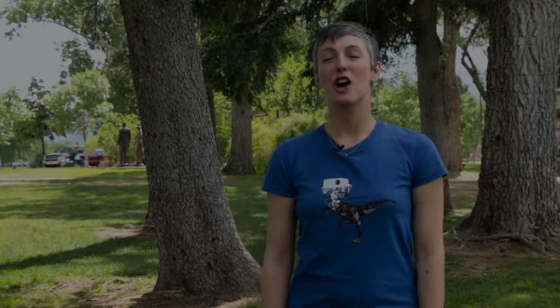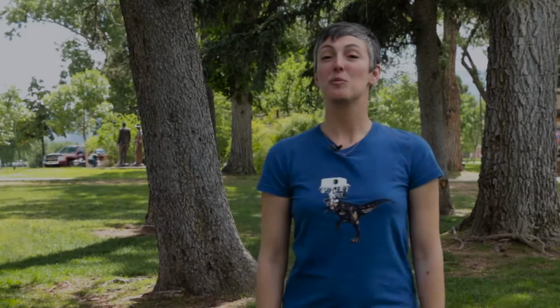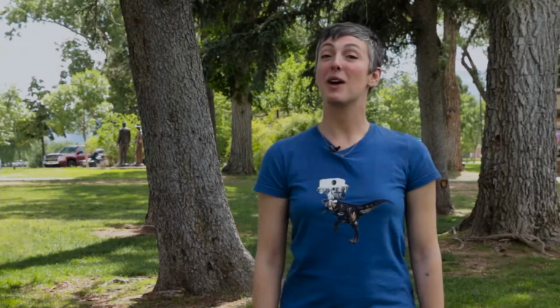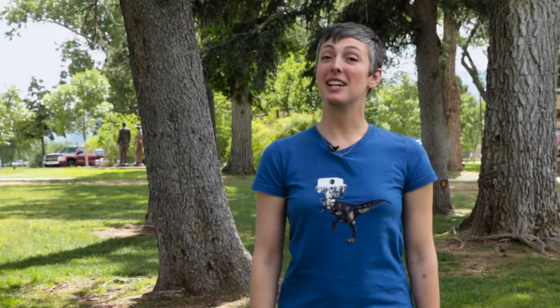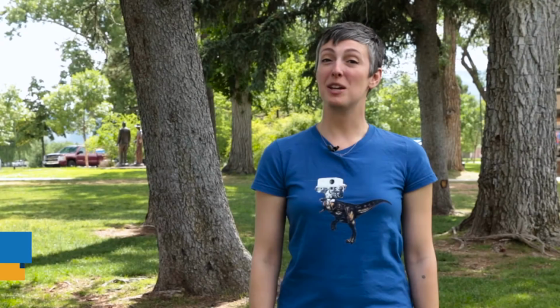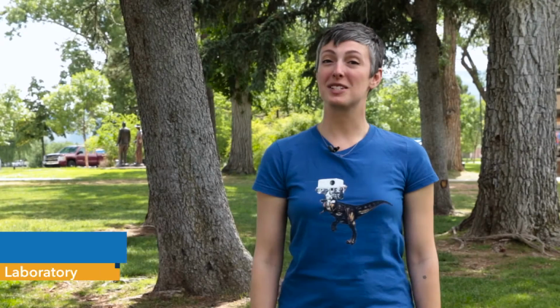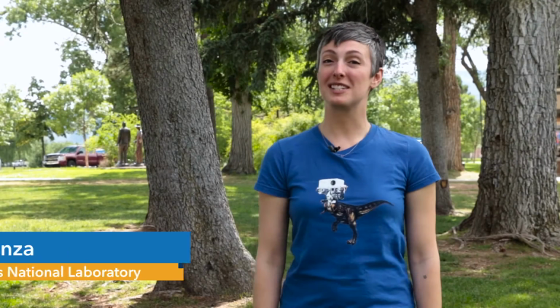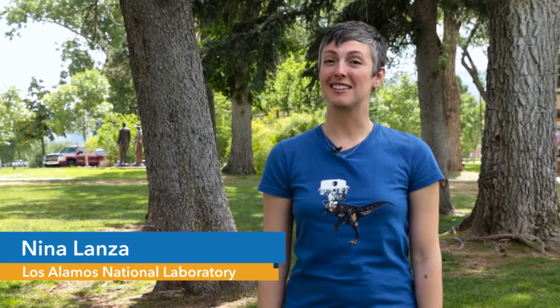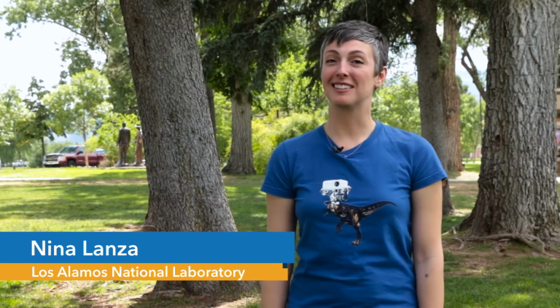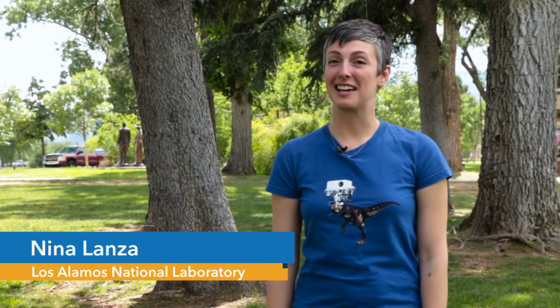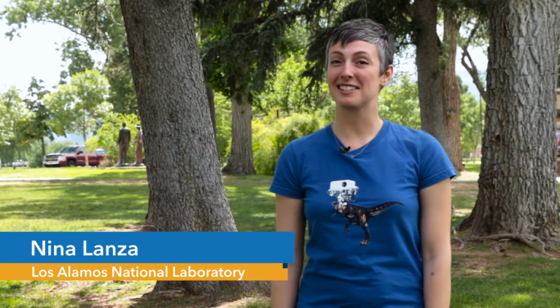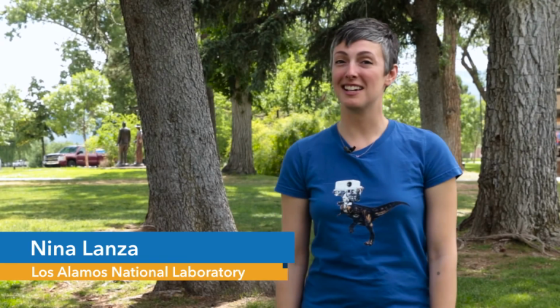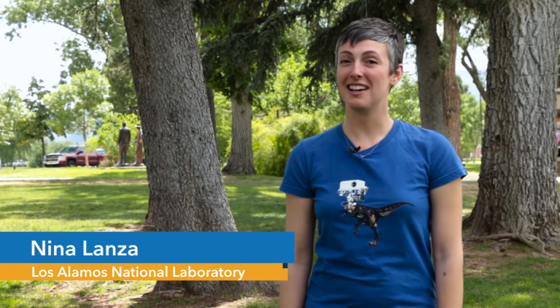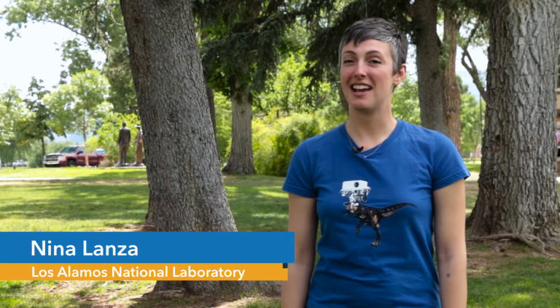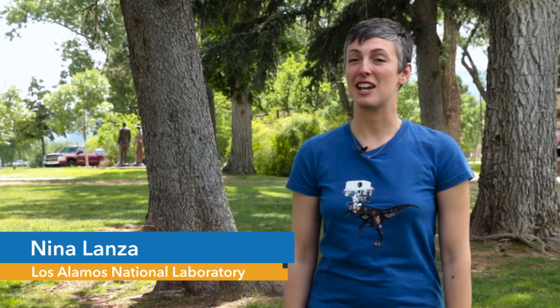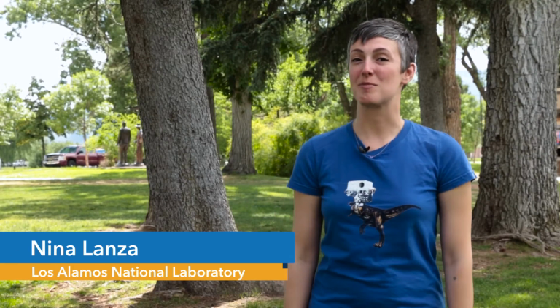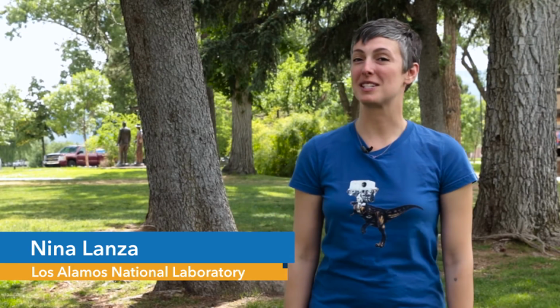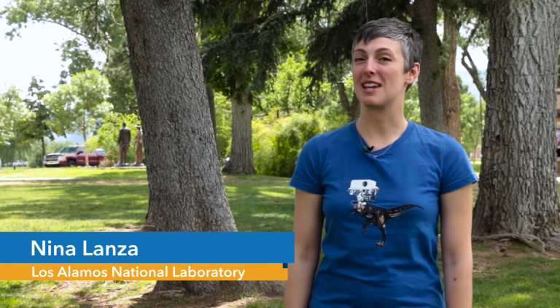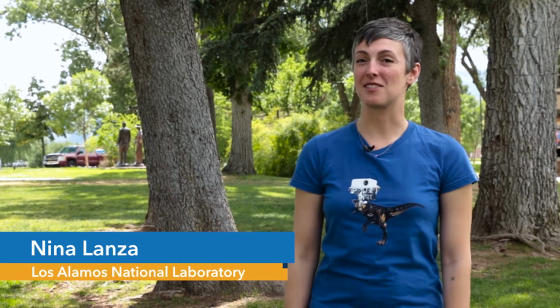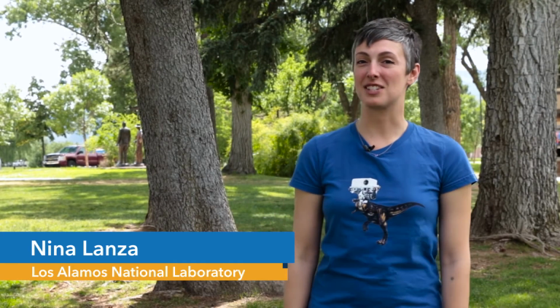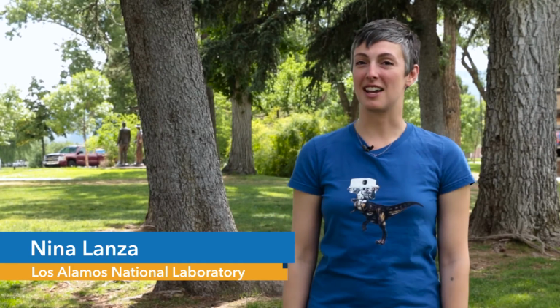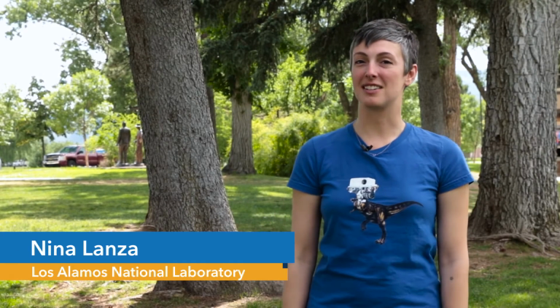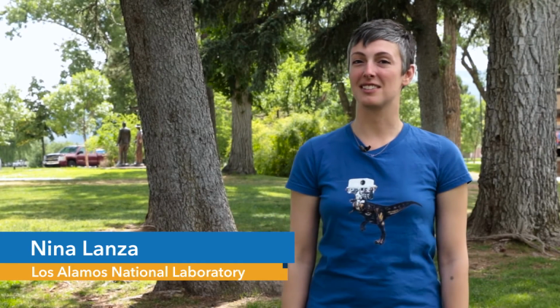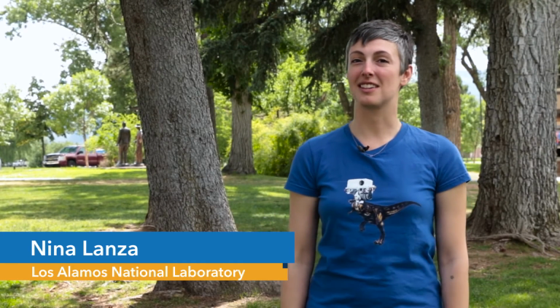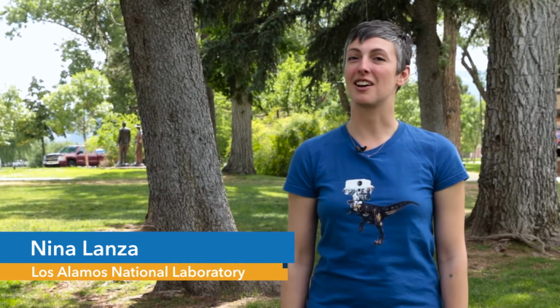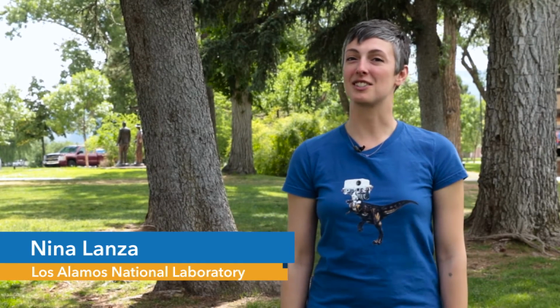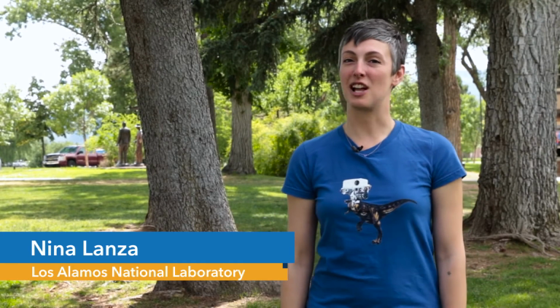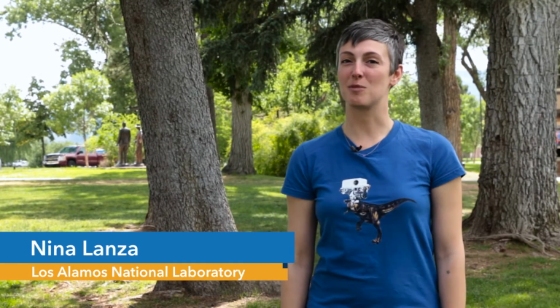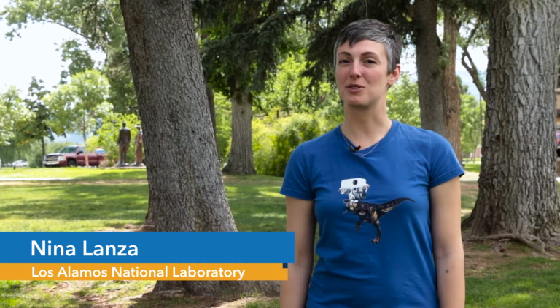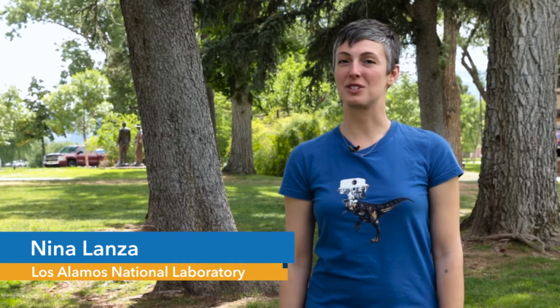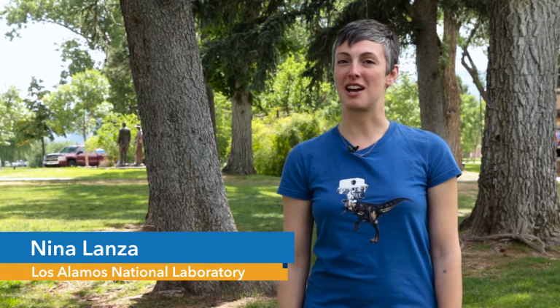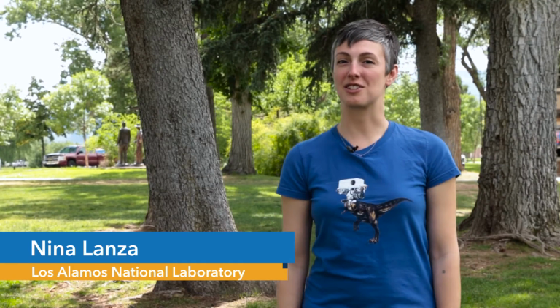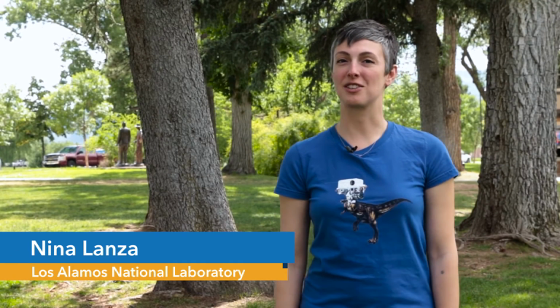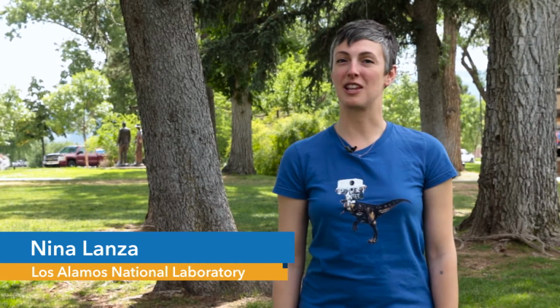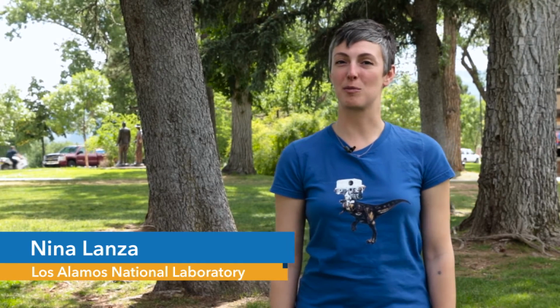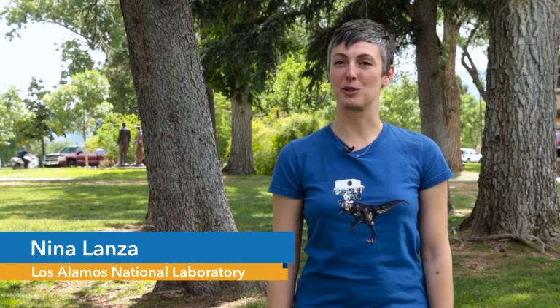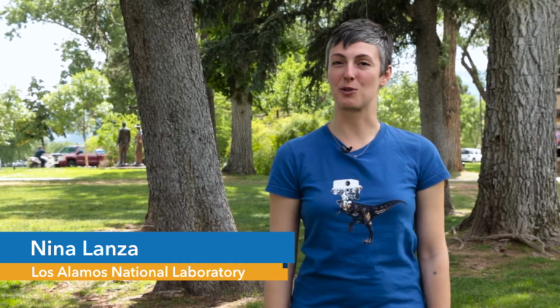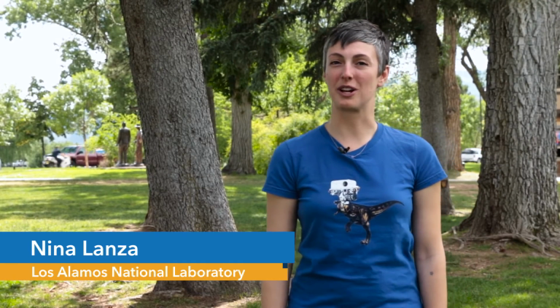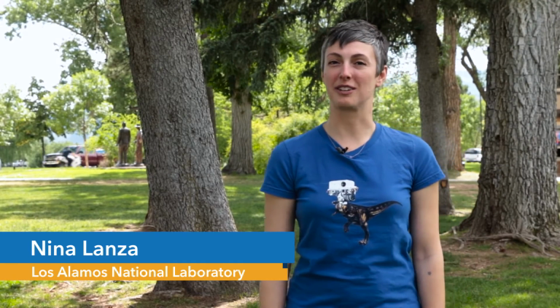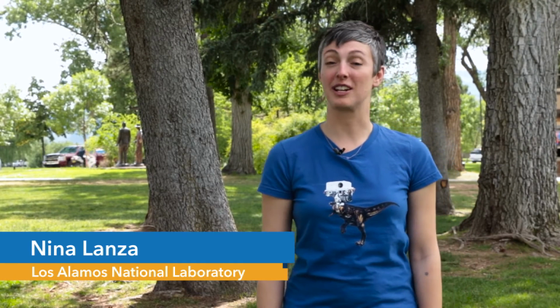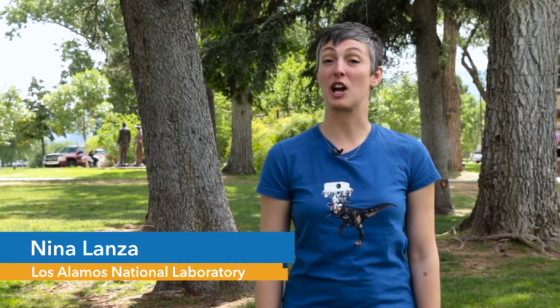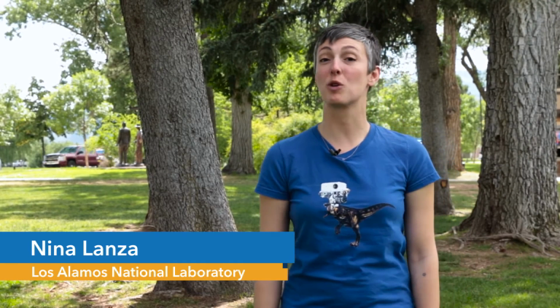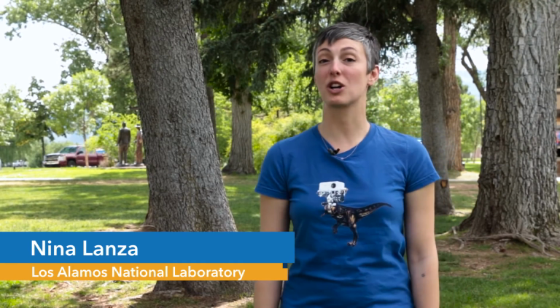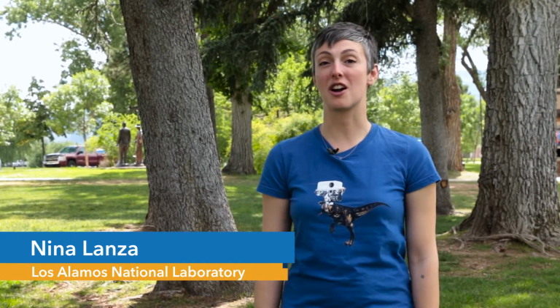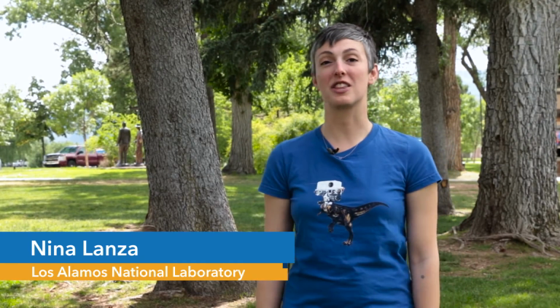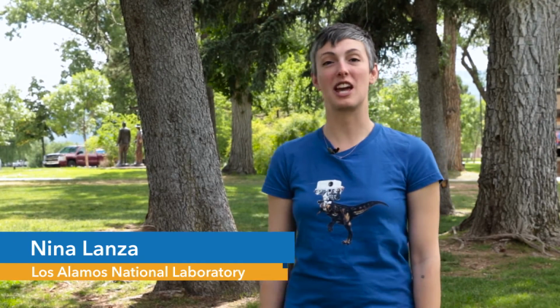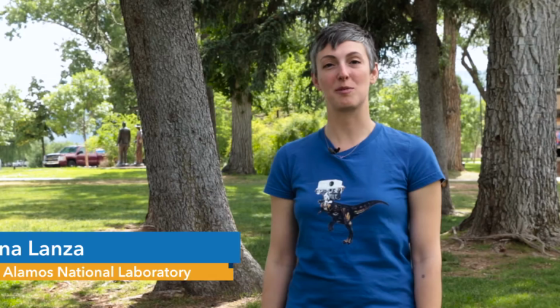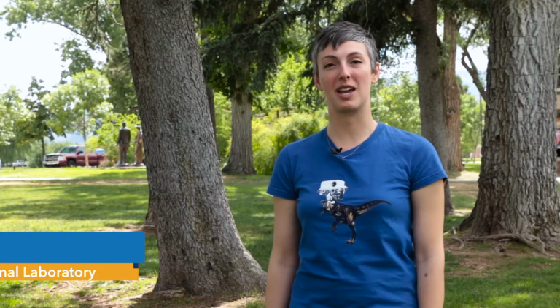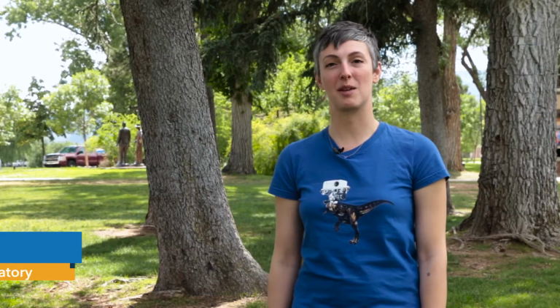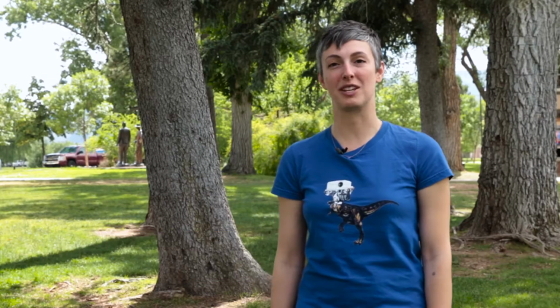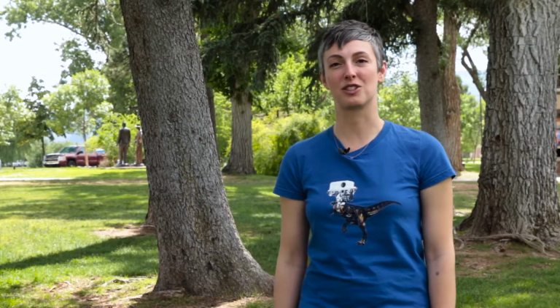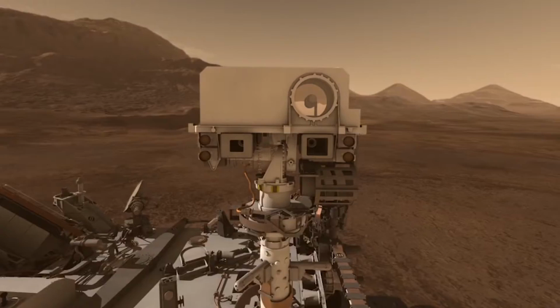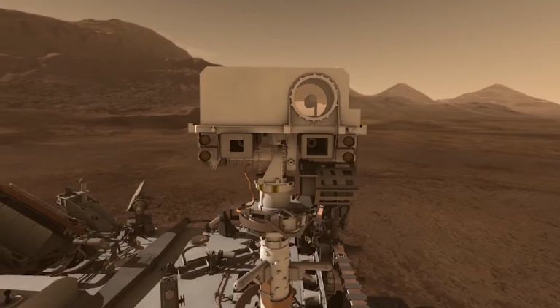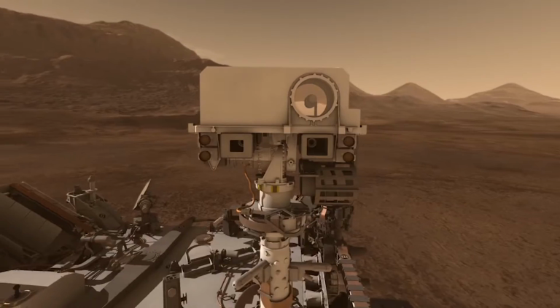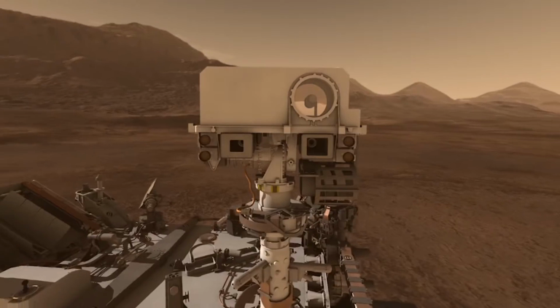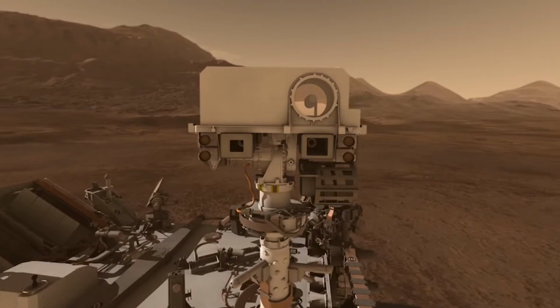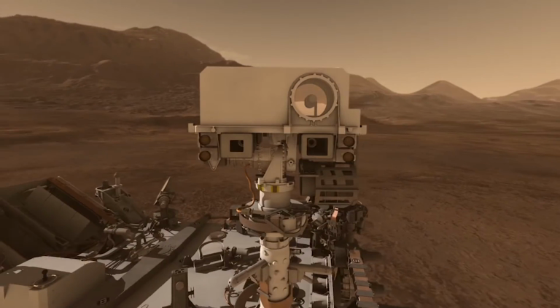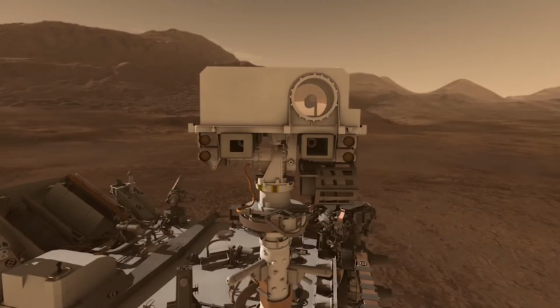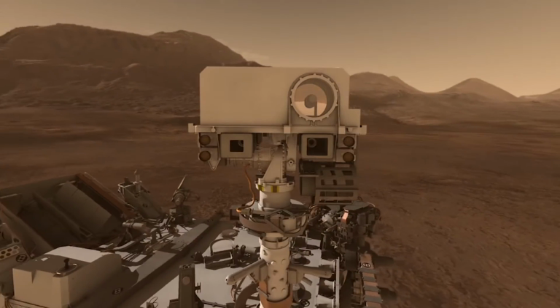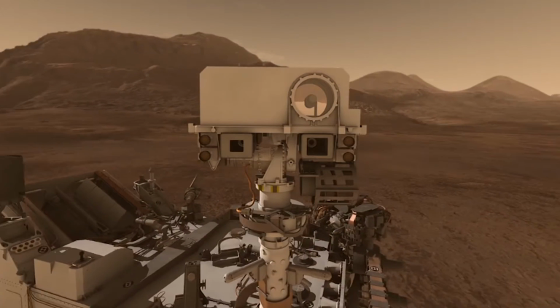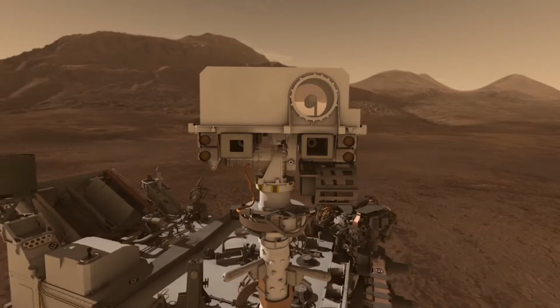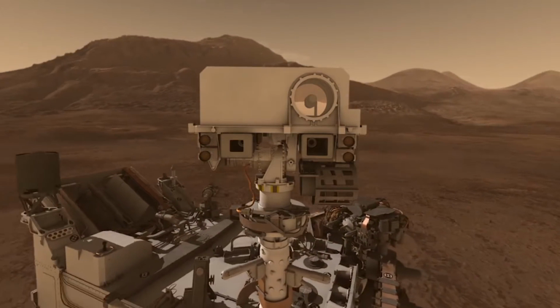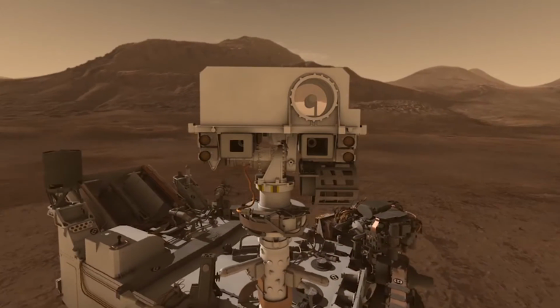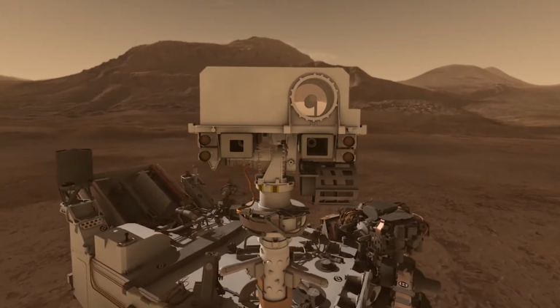My name is Nina Lanza and I'm a staff scientist at Los Alamos National Laboratory and I work on the ChemCam instrument on the Curiosity rover.